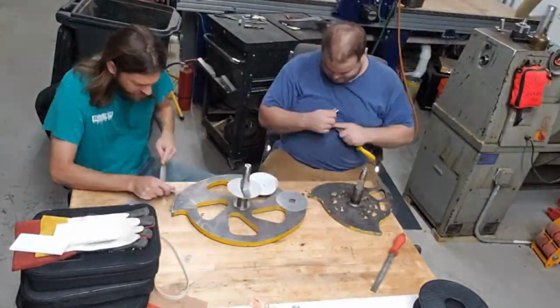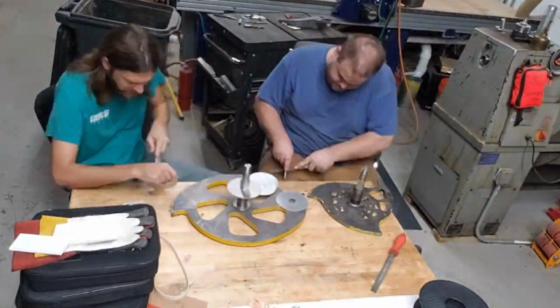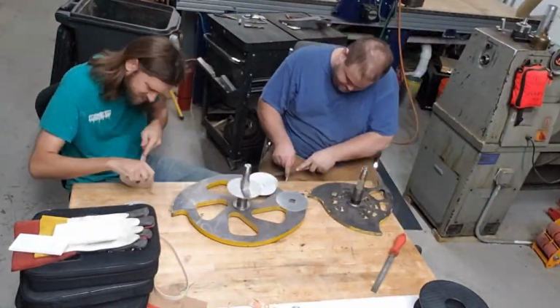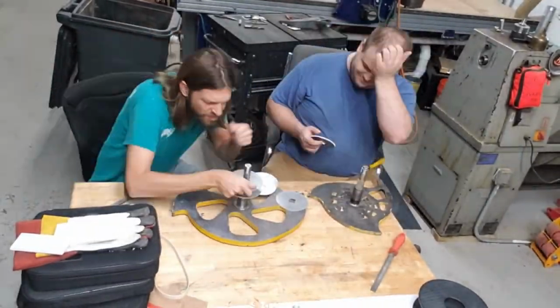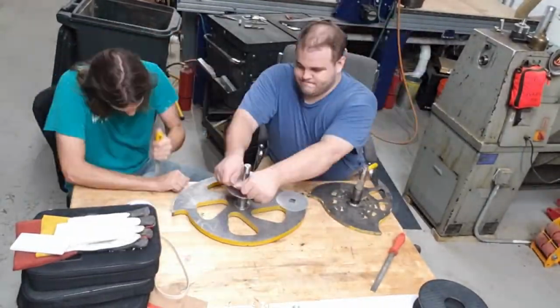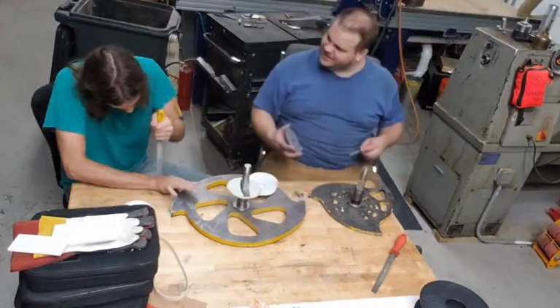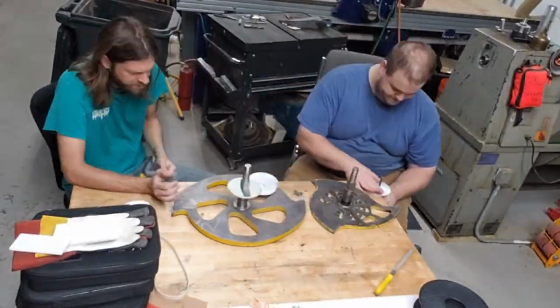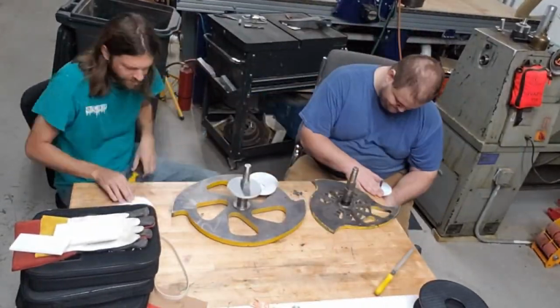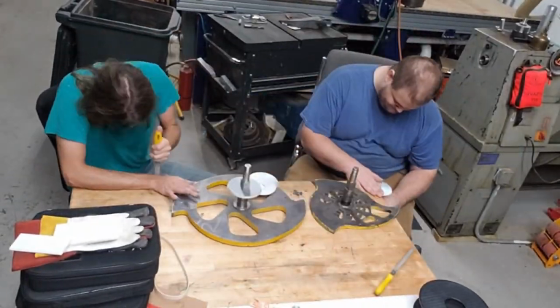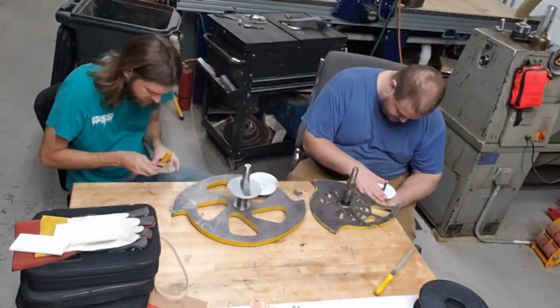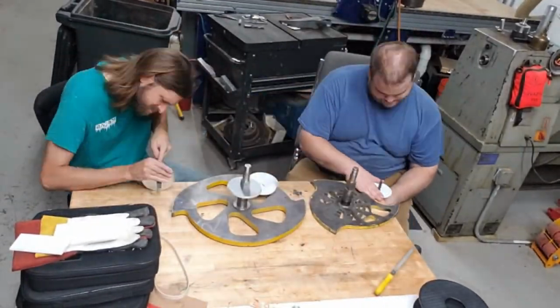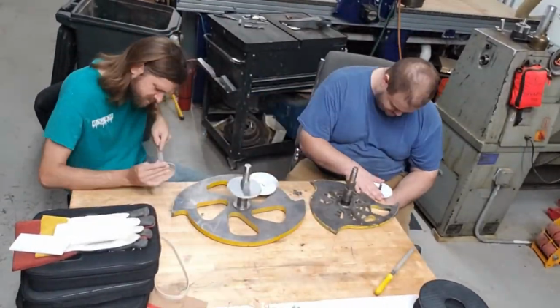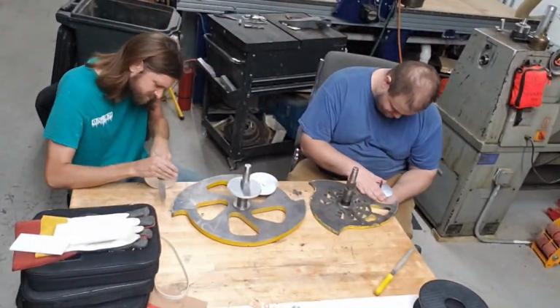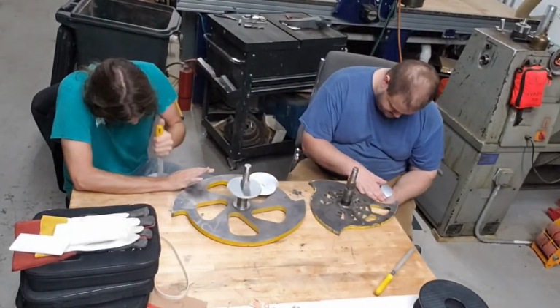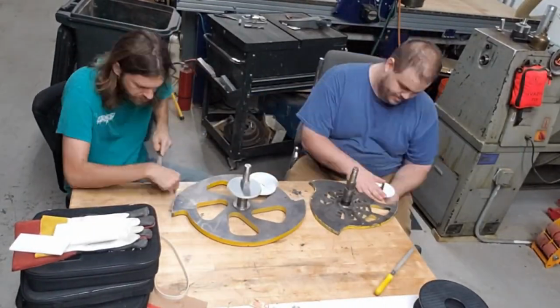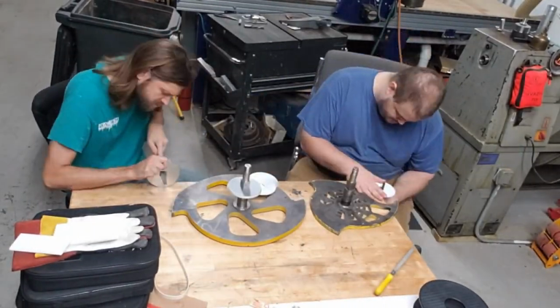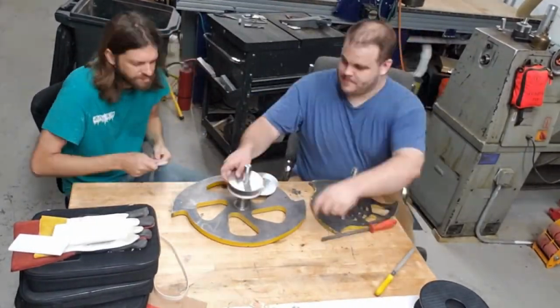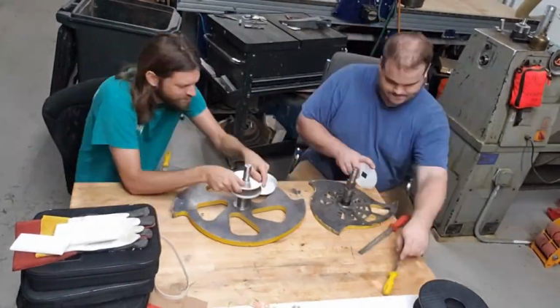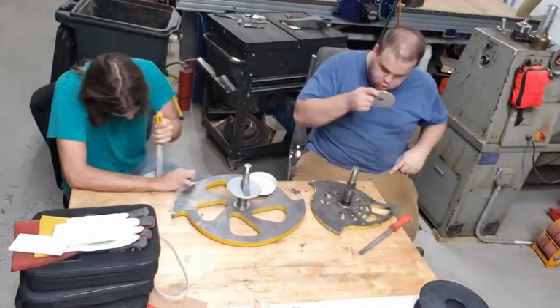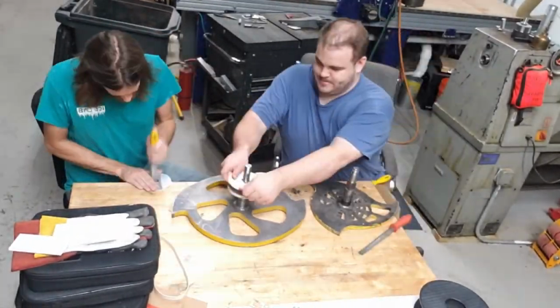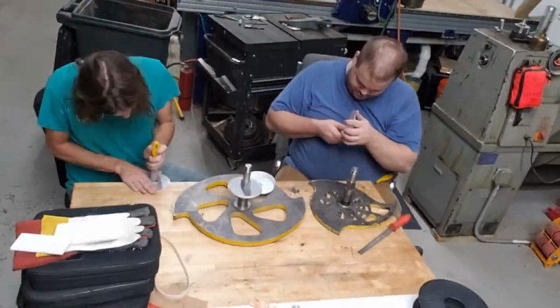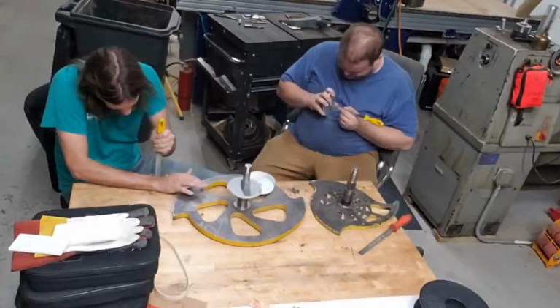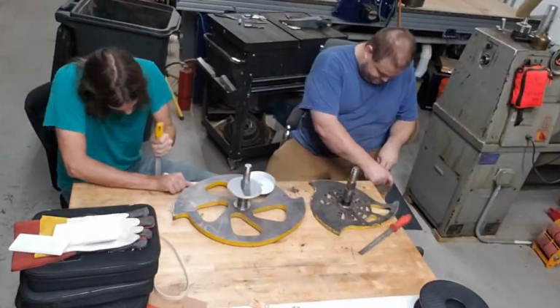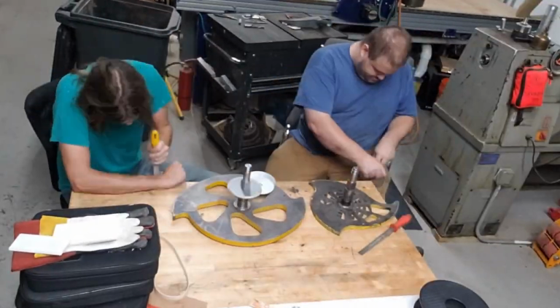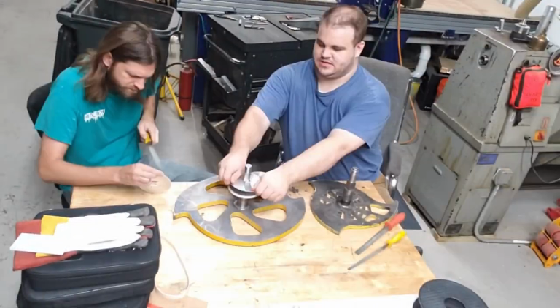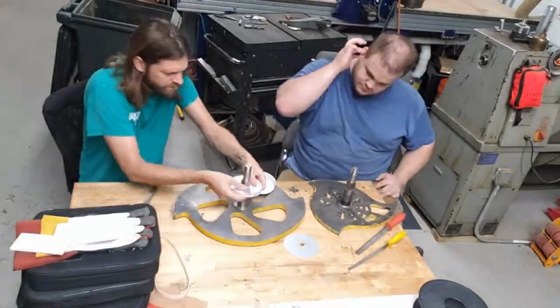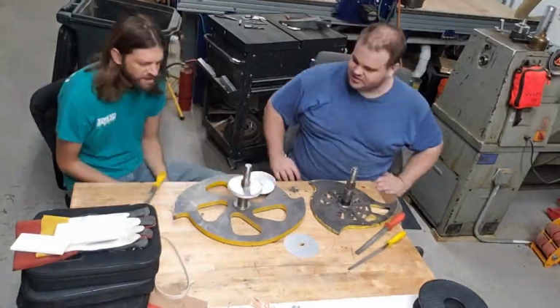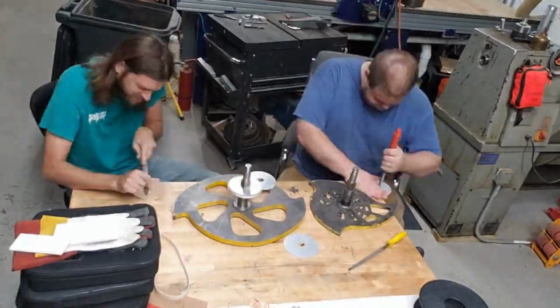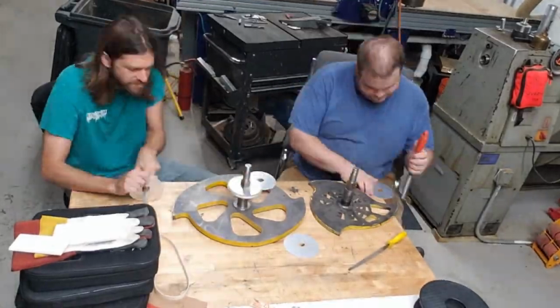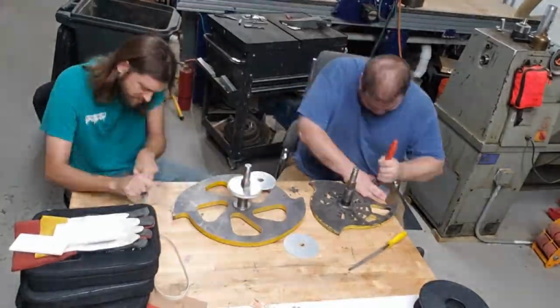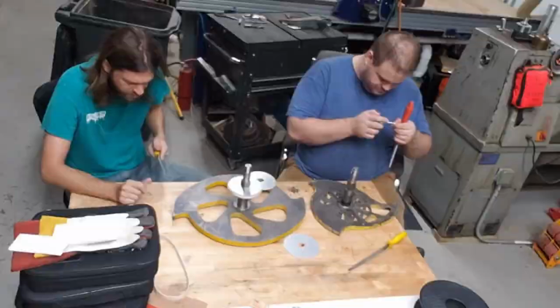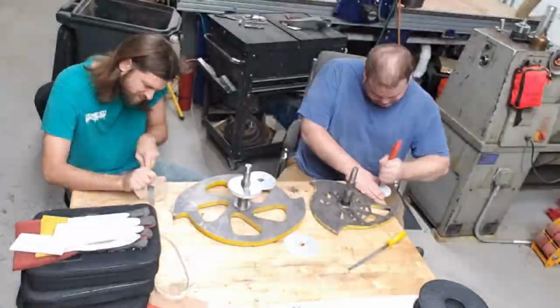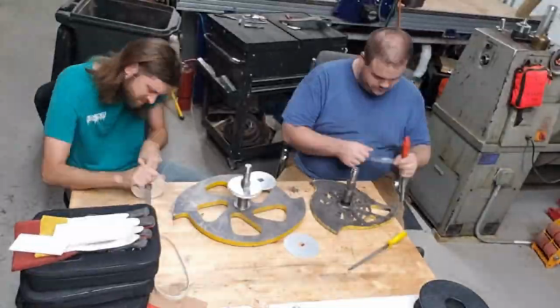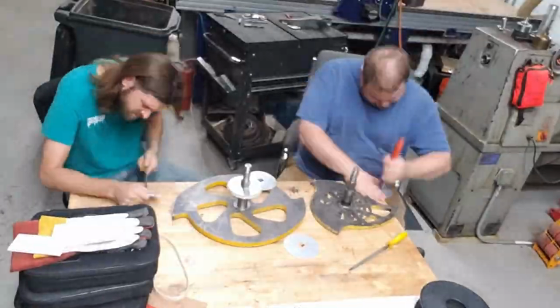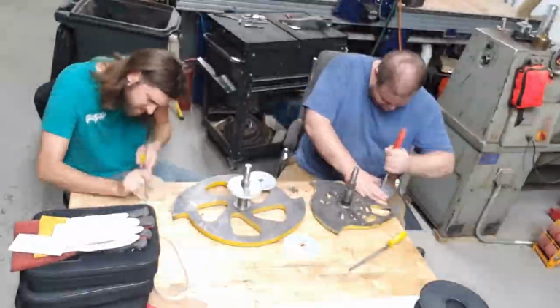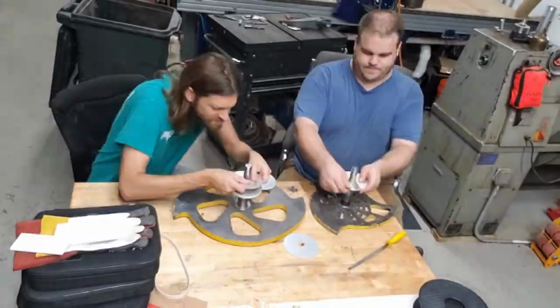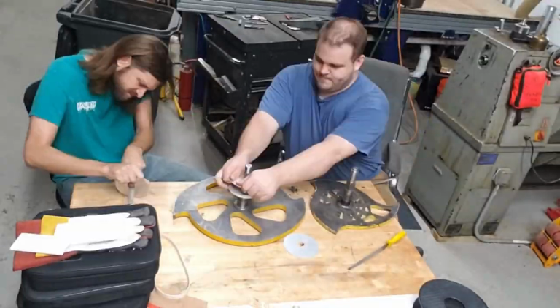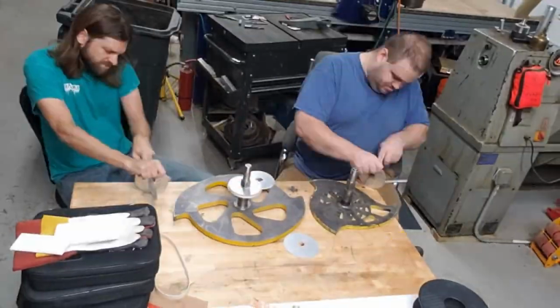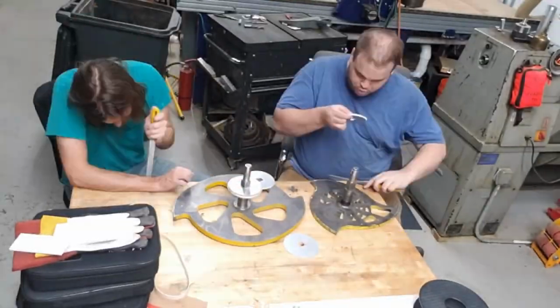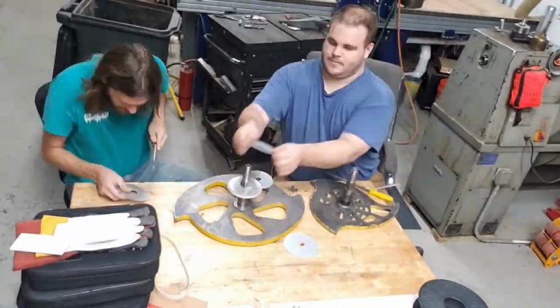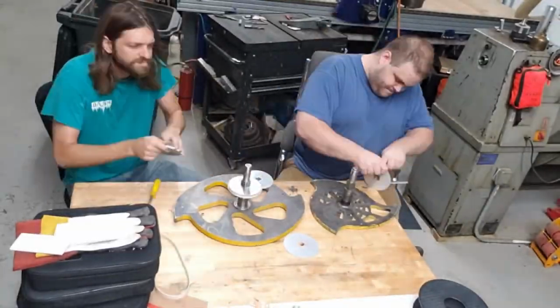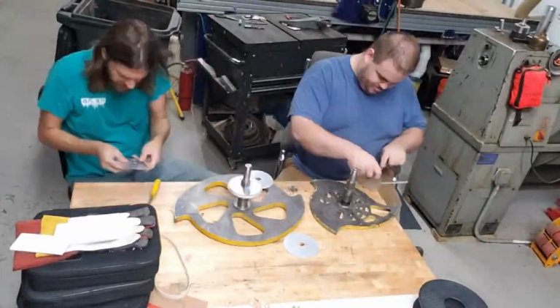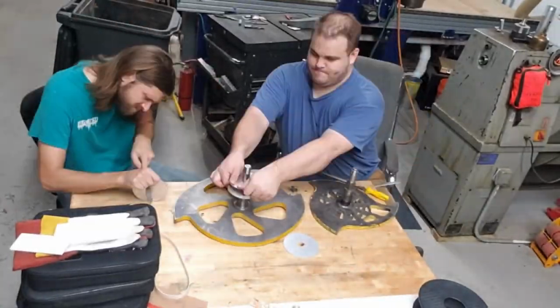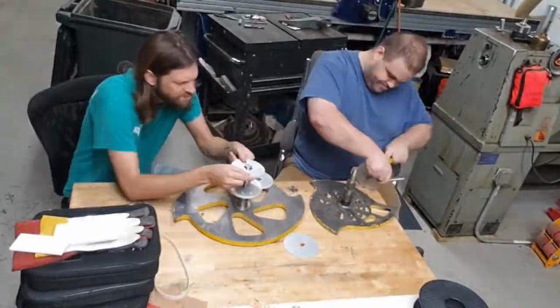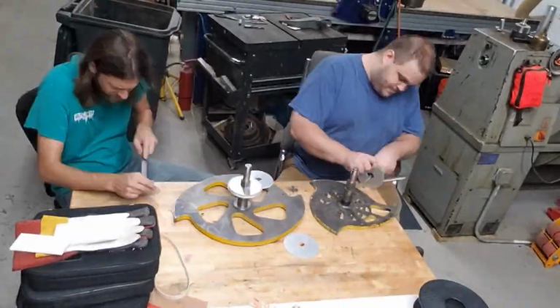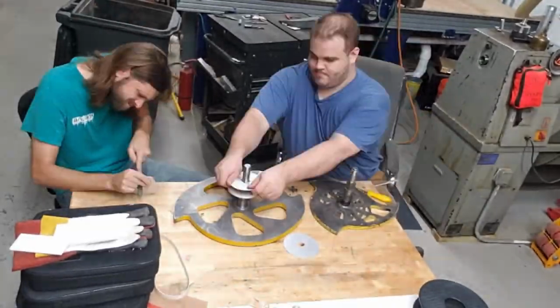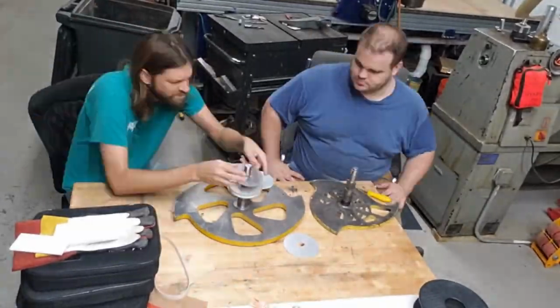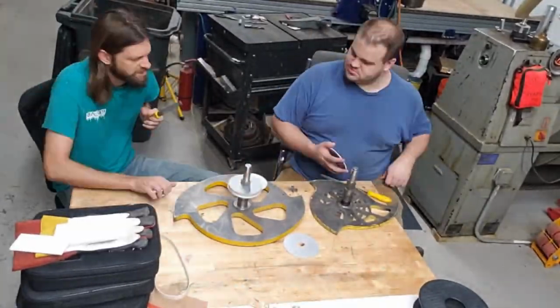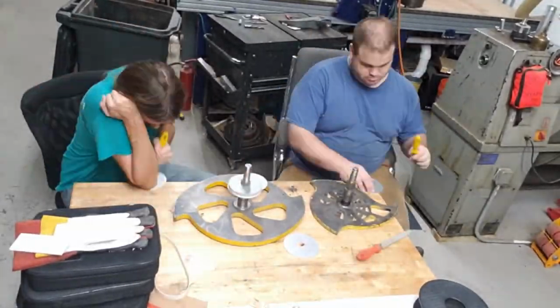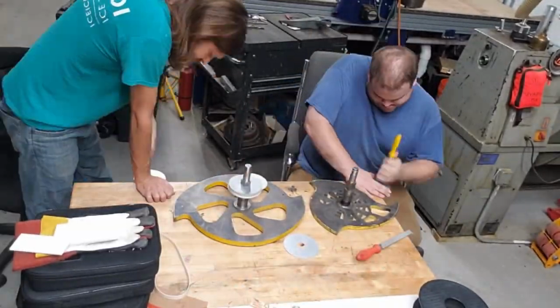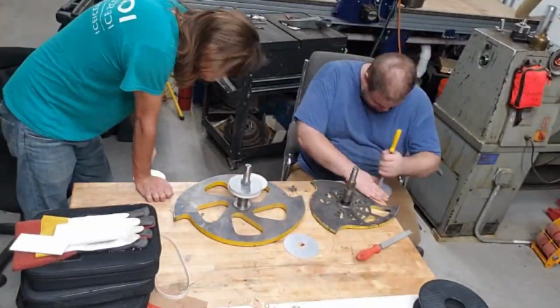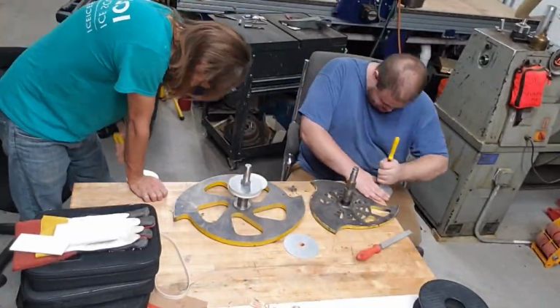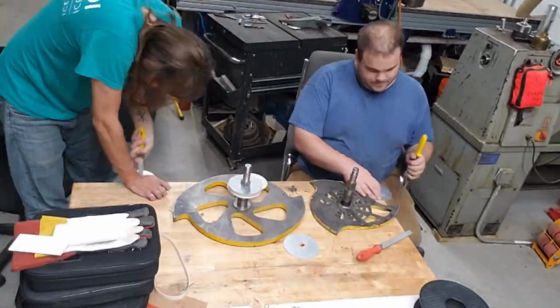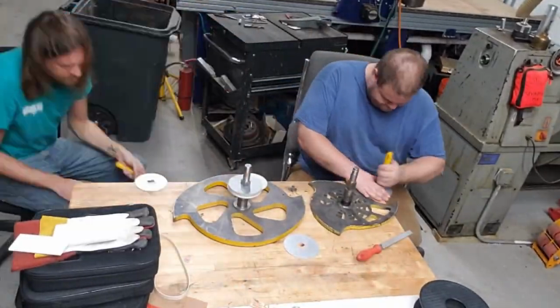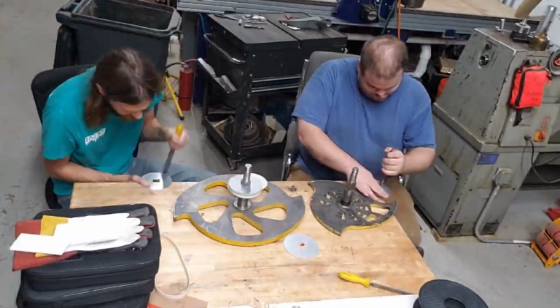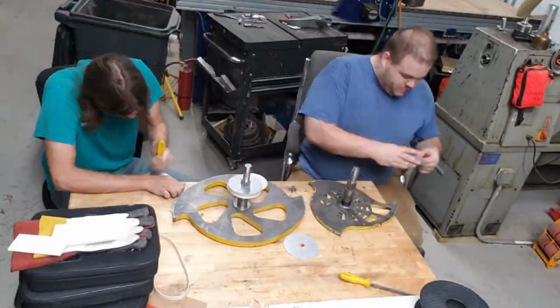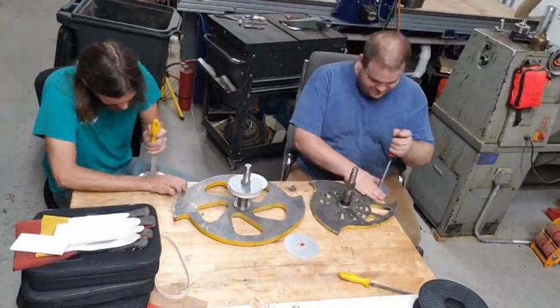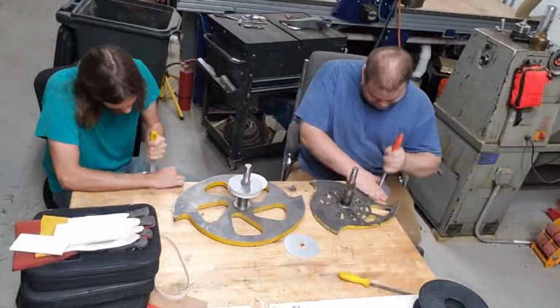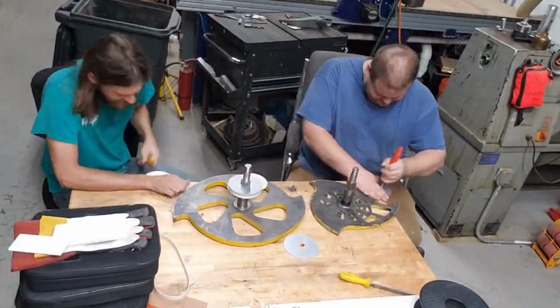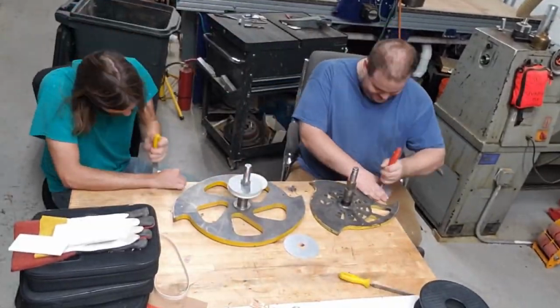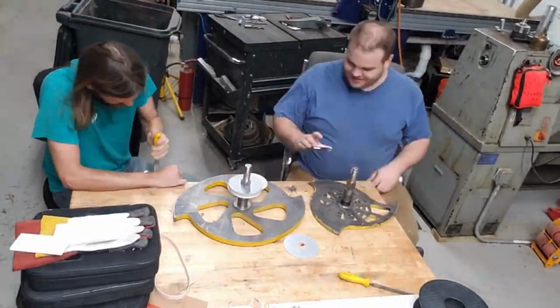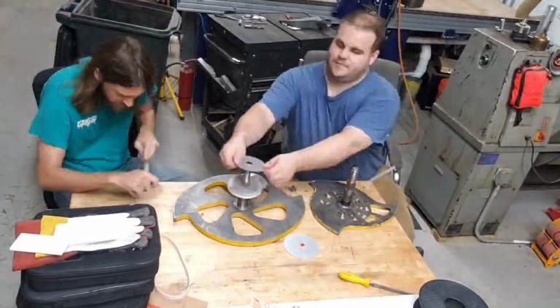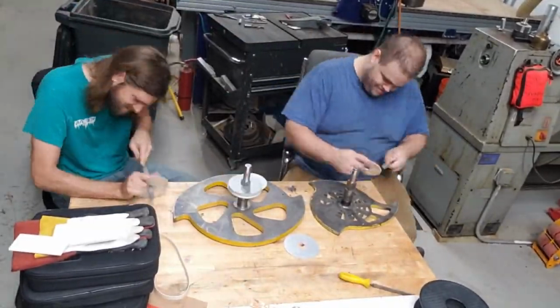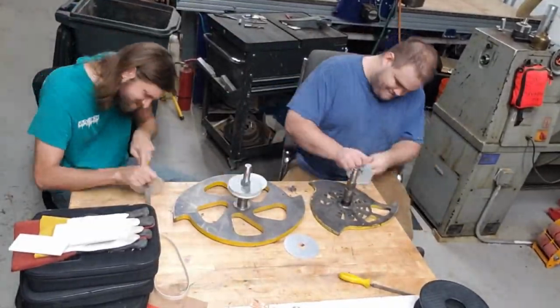Third lesson, tolerance: do not assume a one-inch shaft will fit in a one-inch hole, or you will spend an hour filing. Thankfully, these are aluminum.